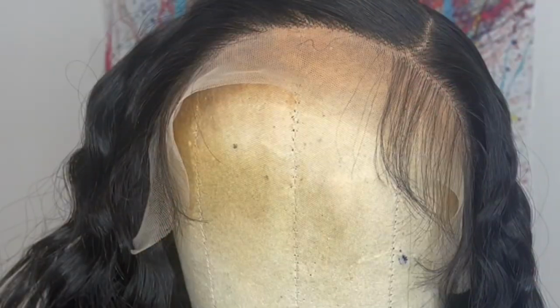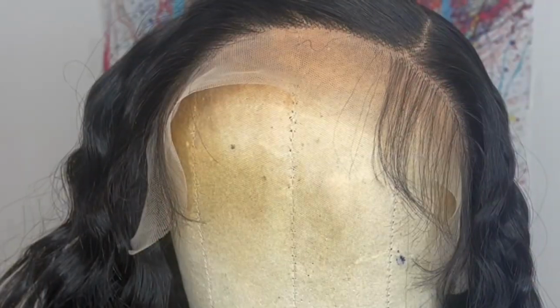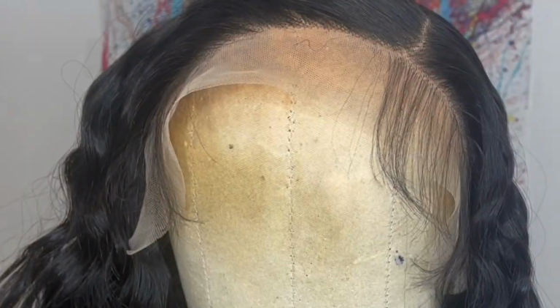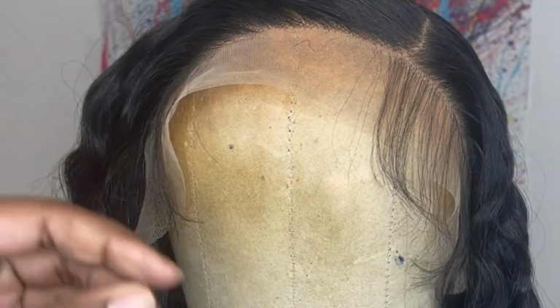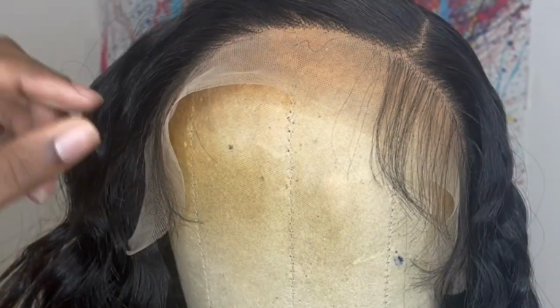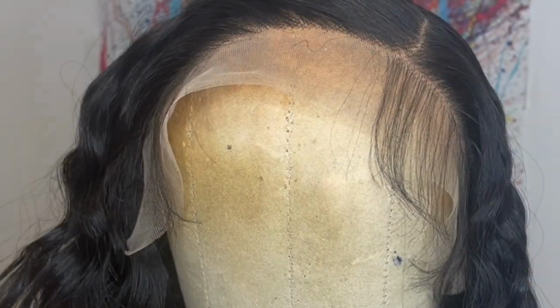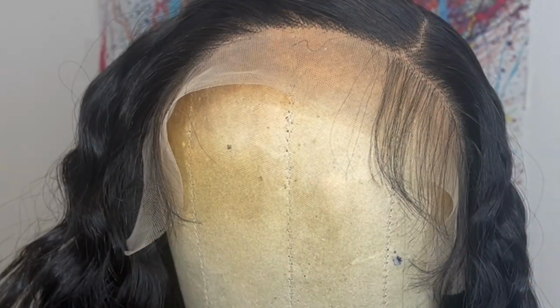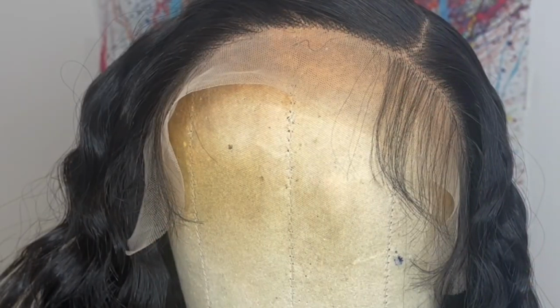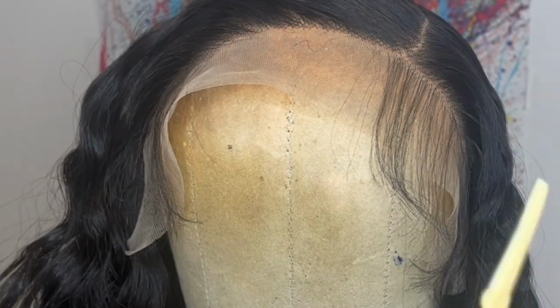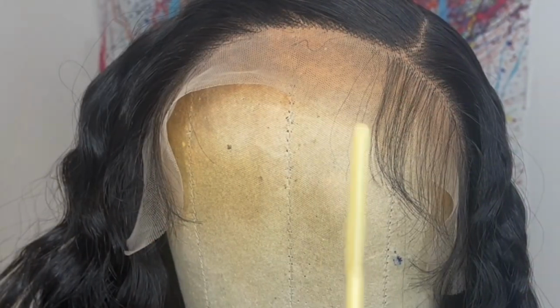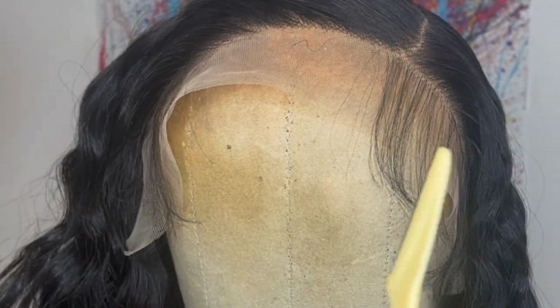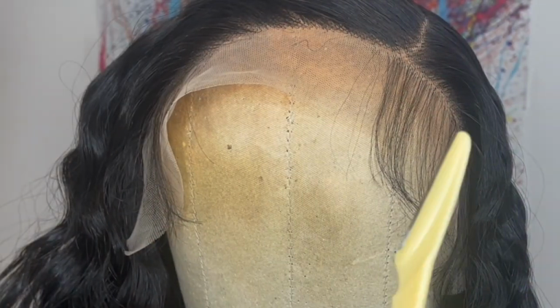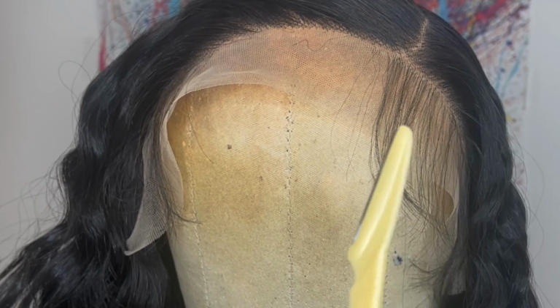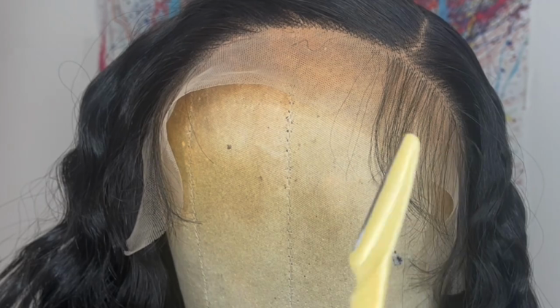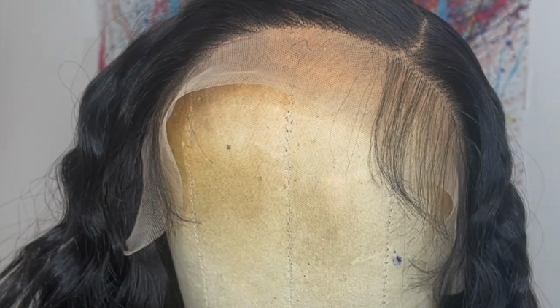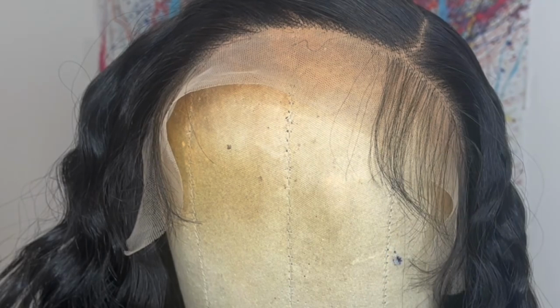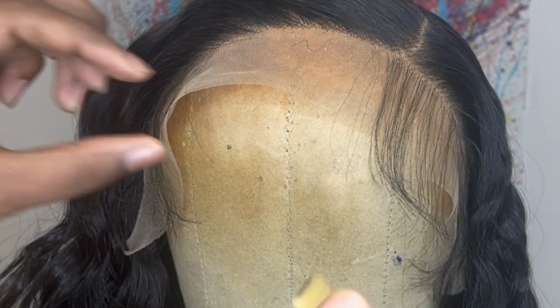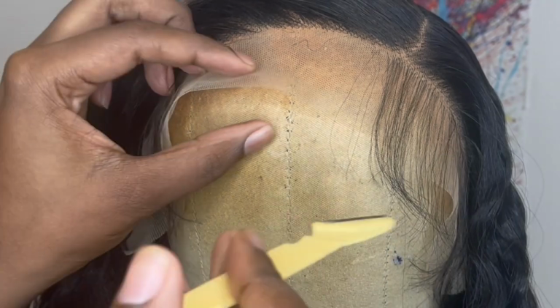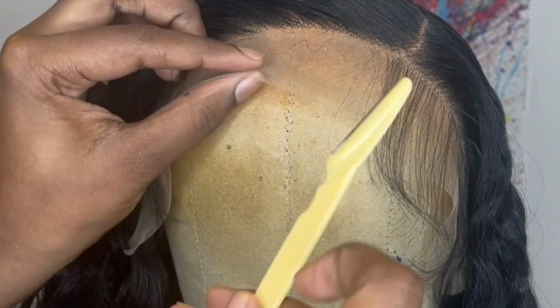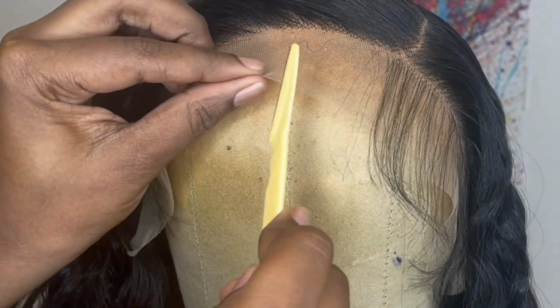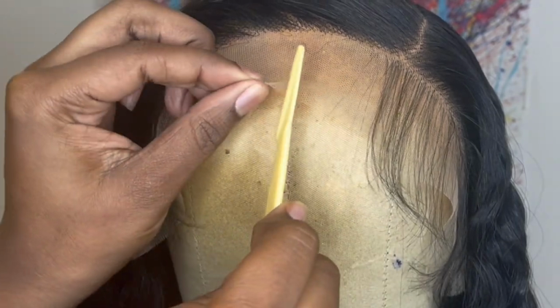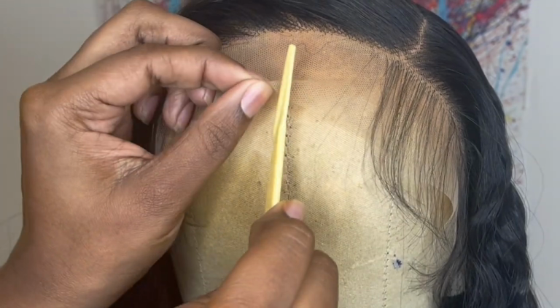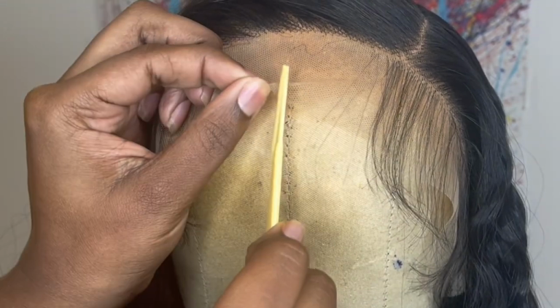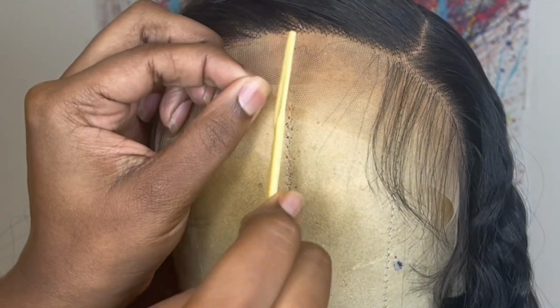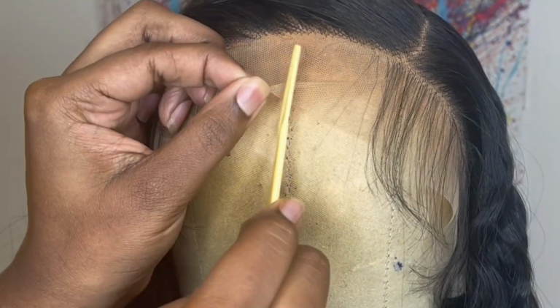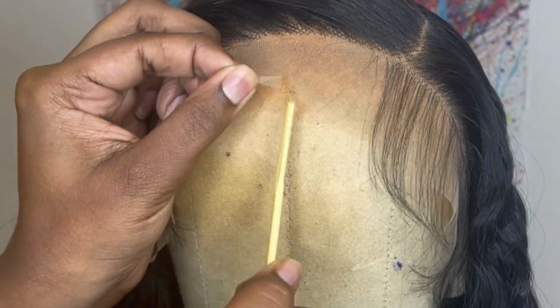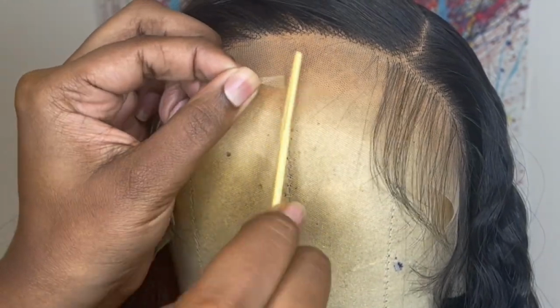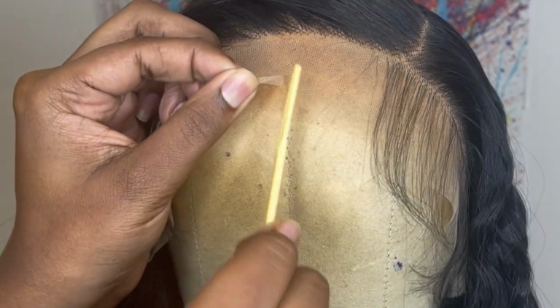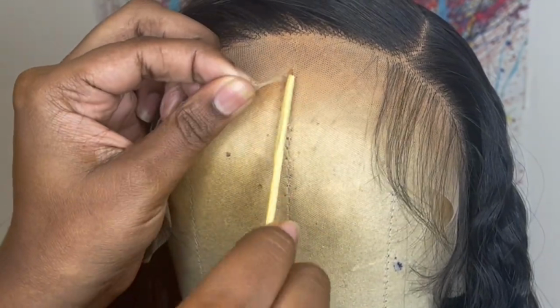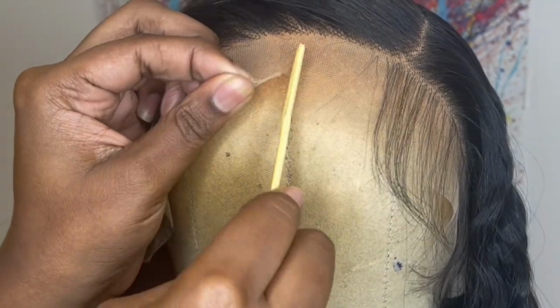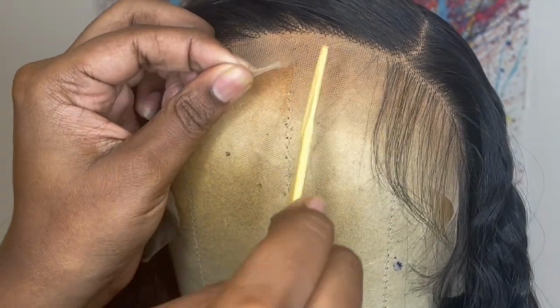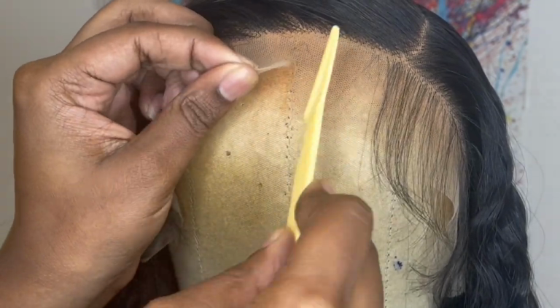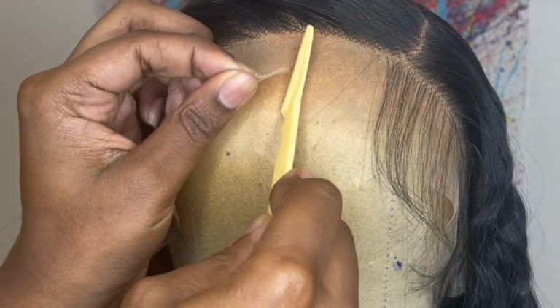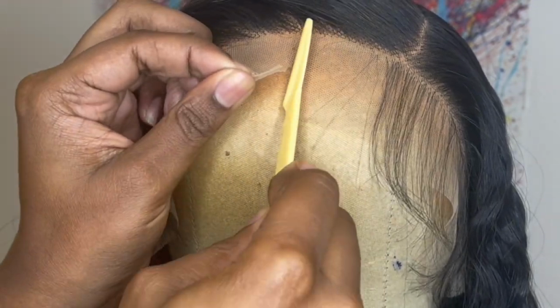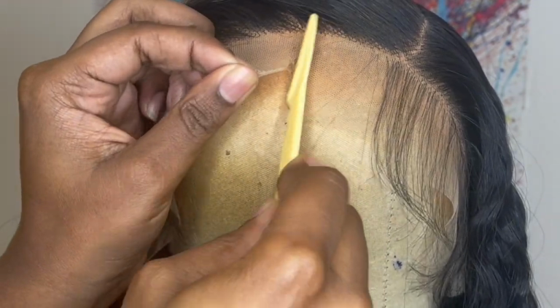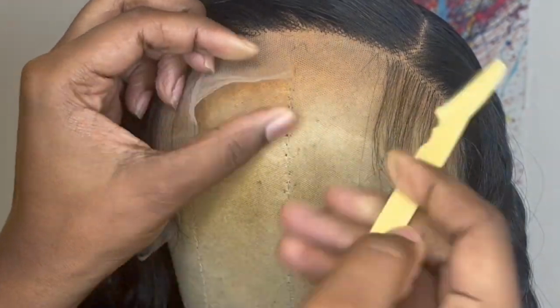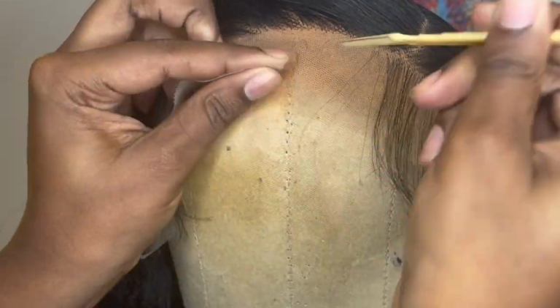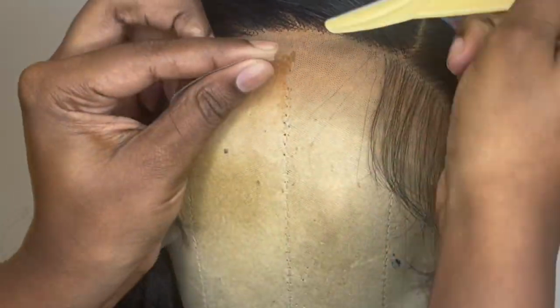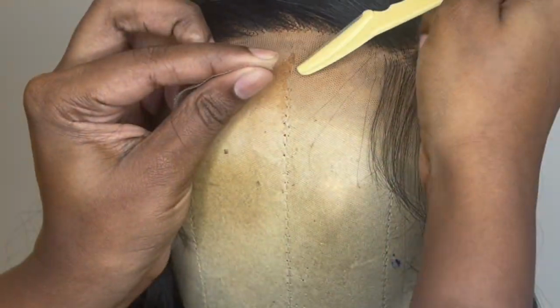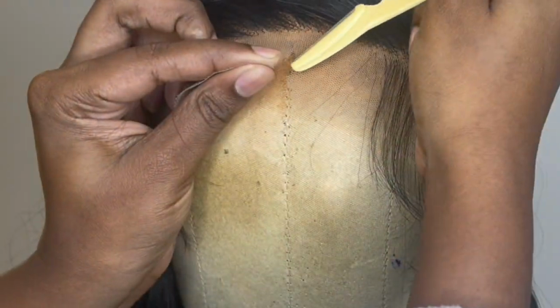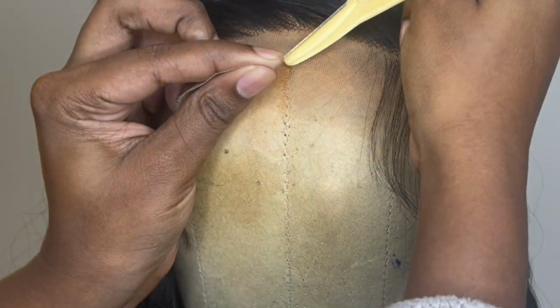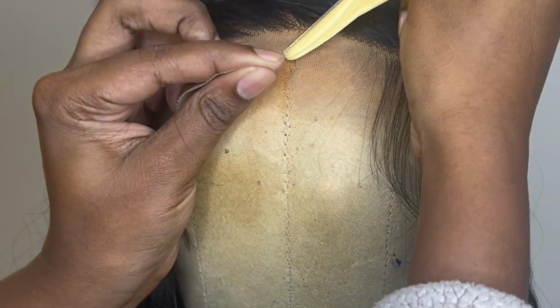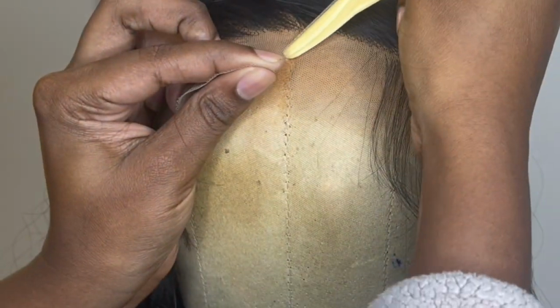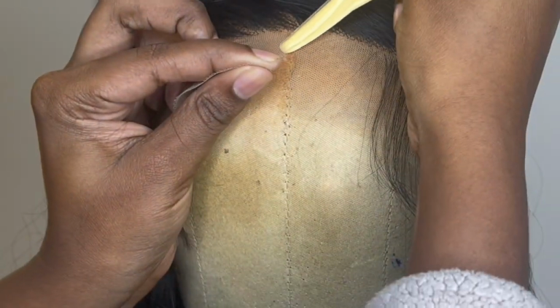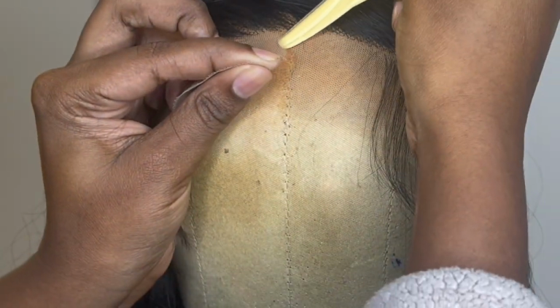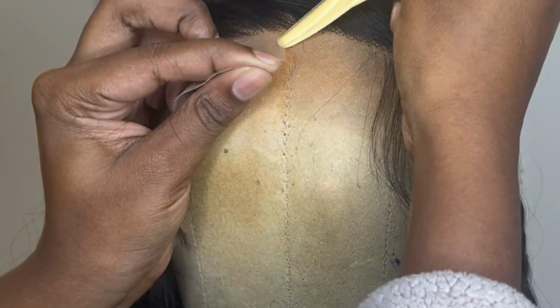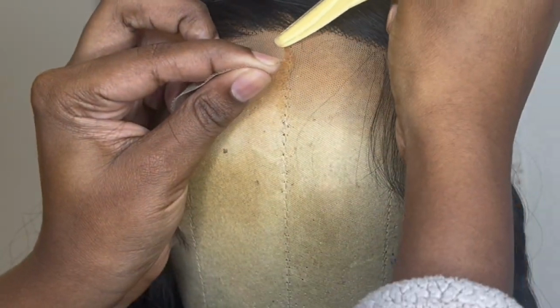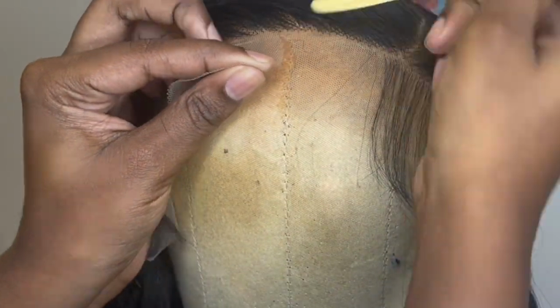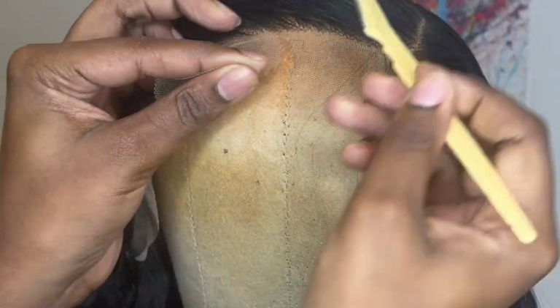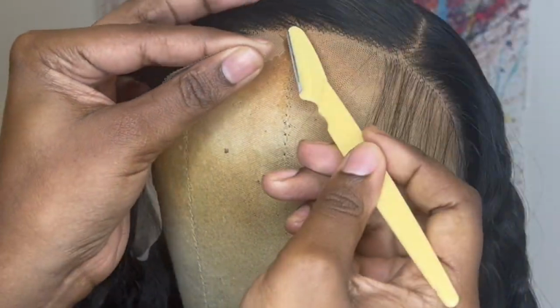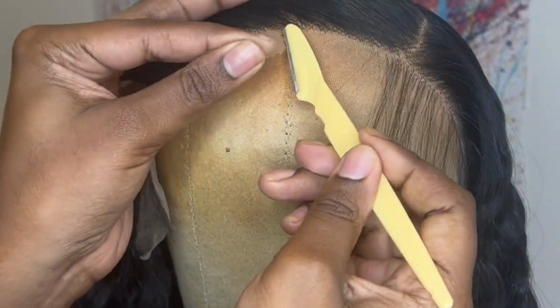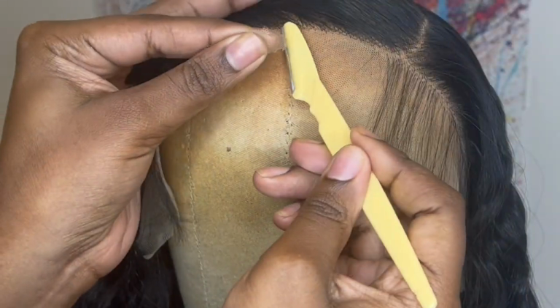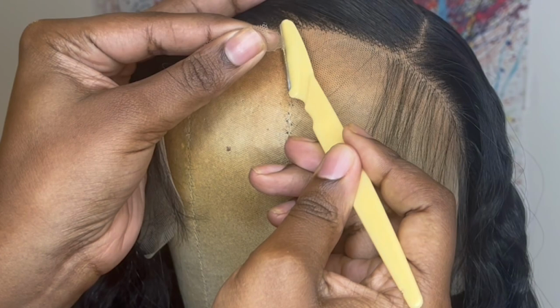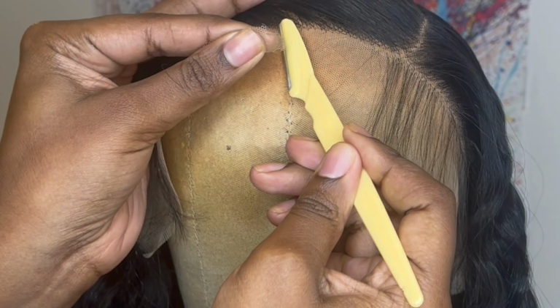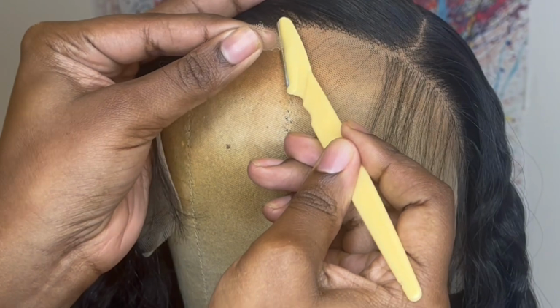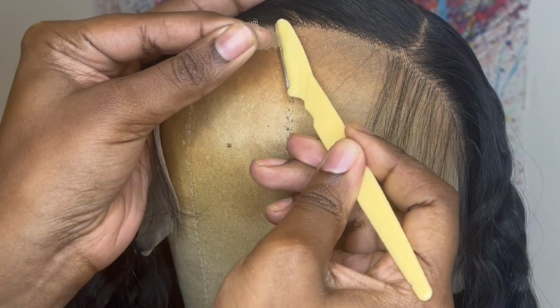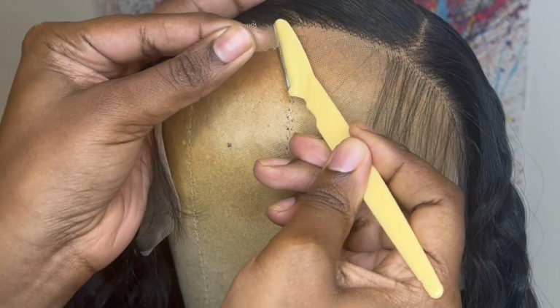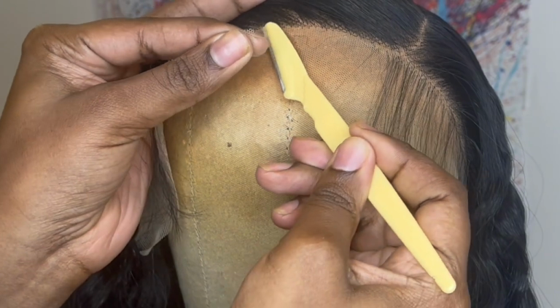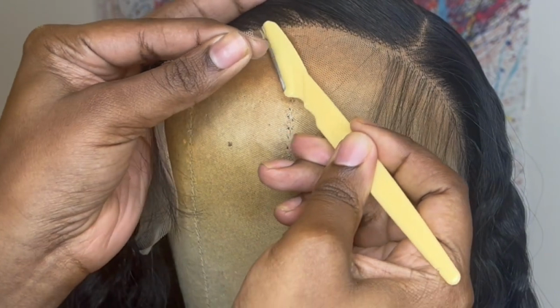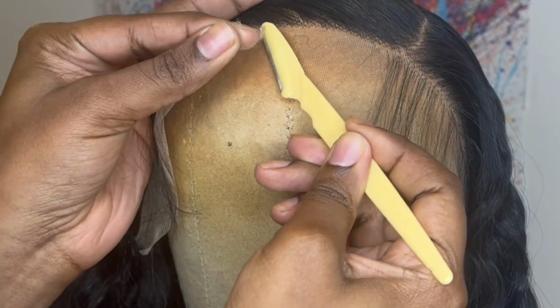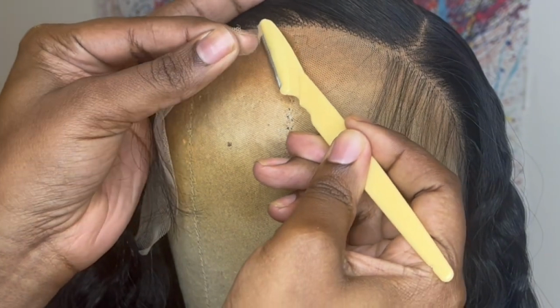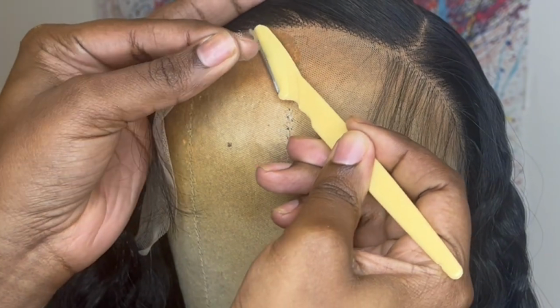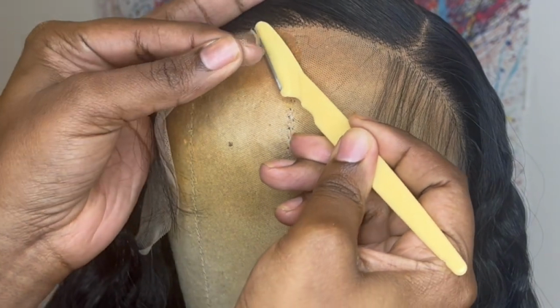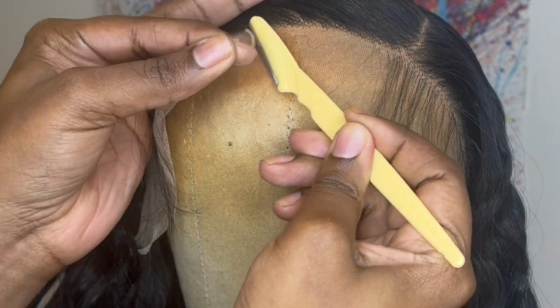Now I'm going in with this eyebrow razor to cut off the extra lace. I just take my time and cut right along the hairline in little zigzag motions.